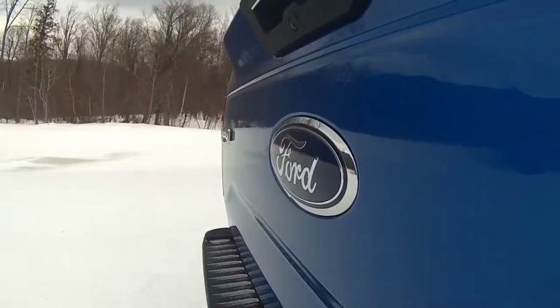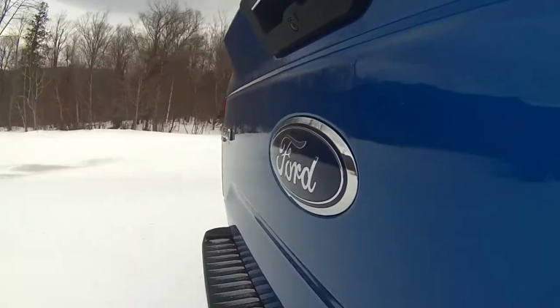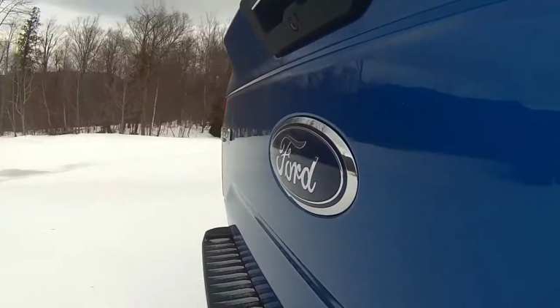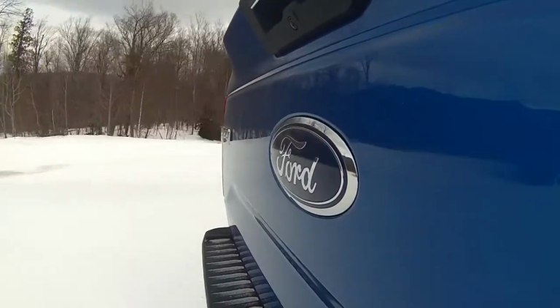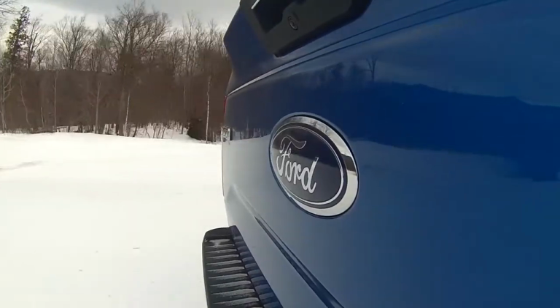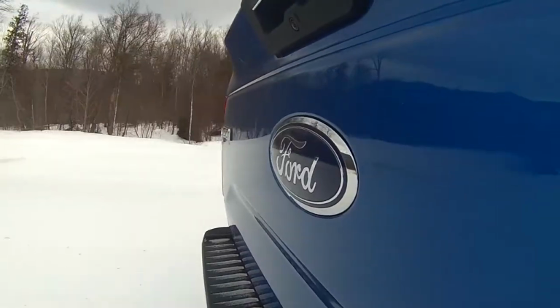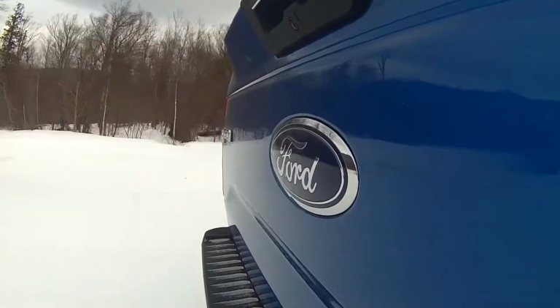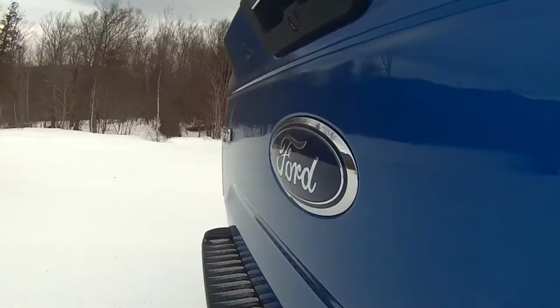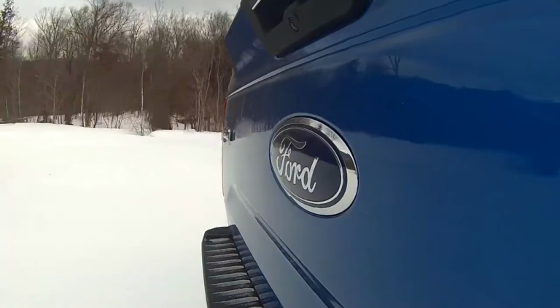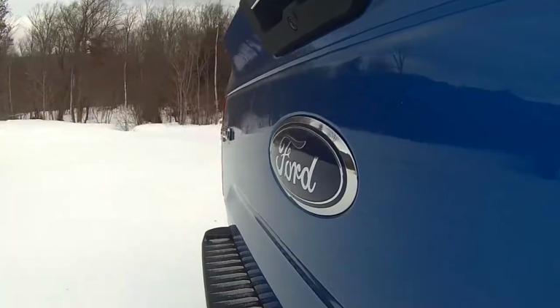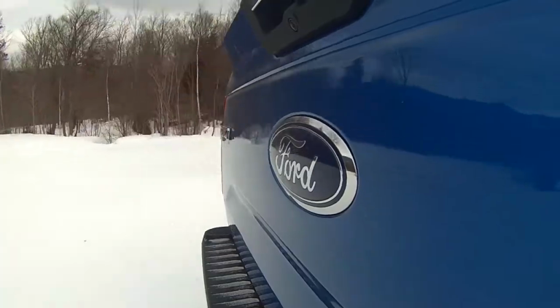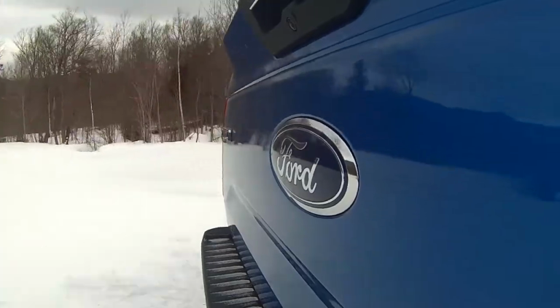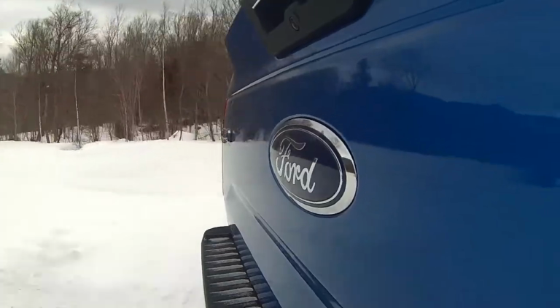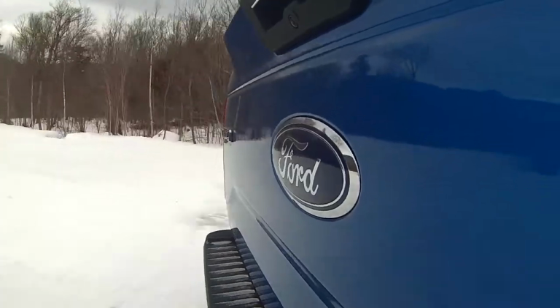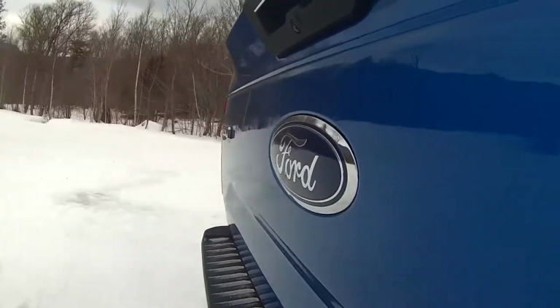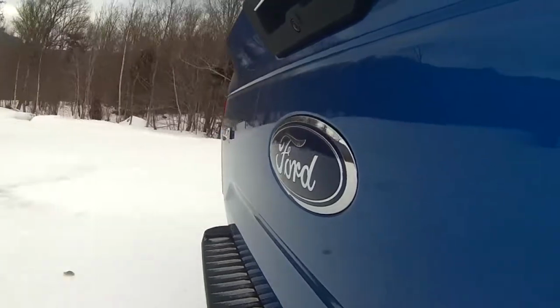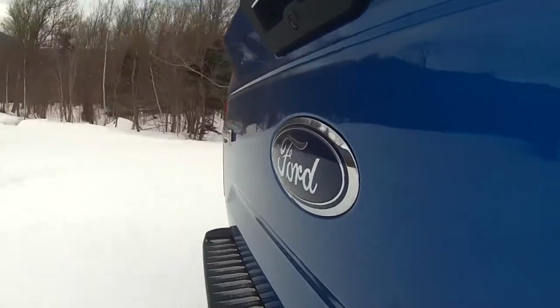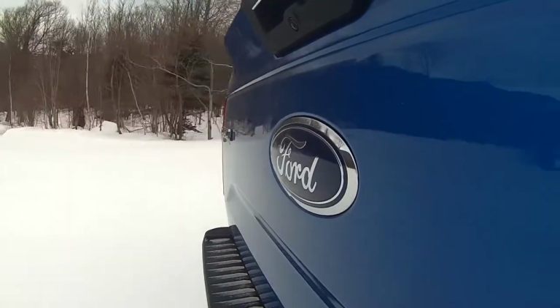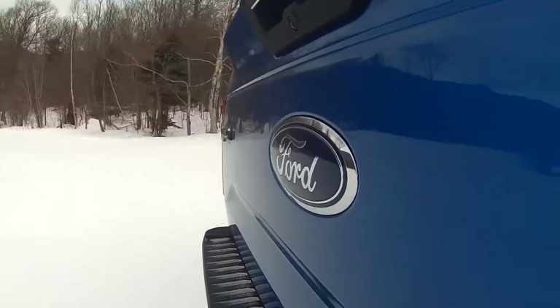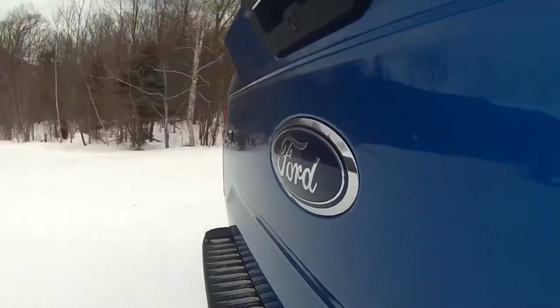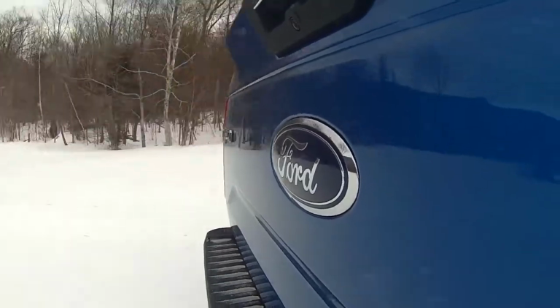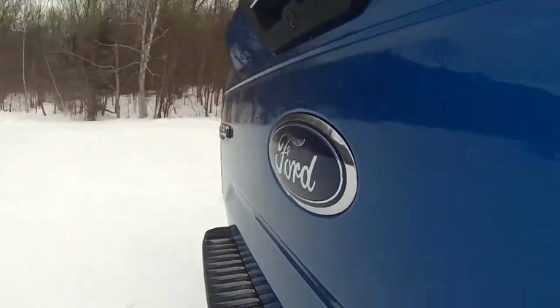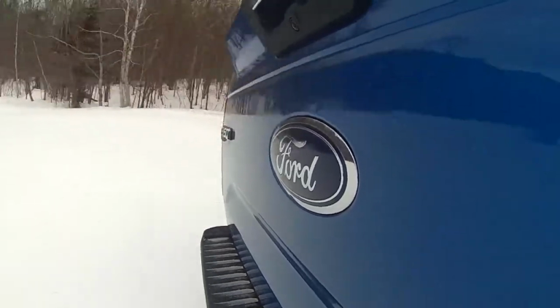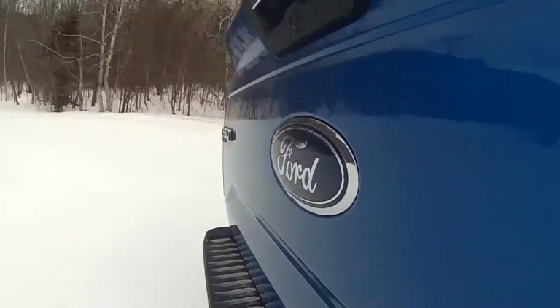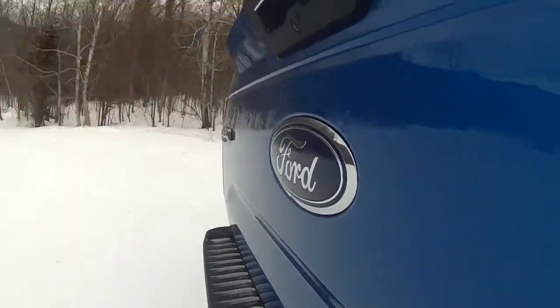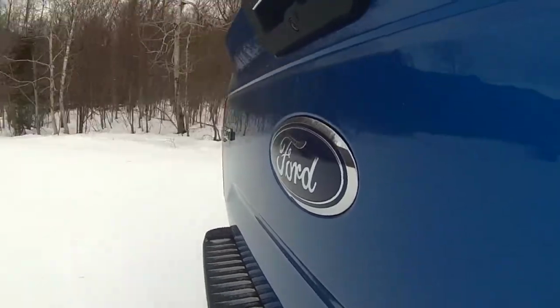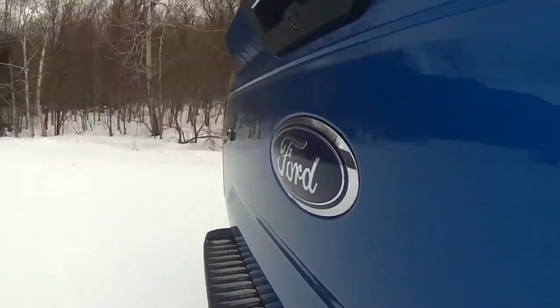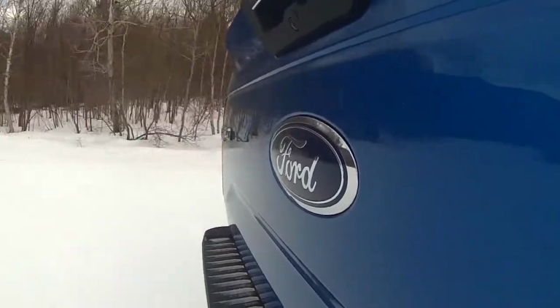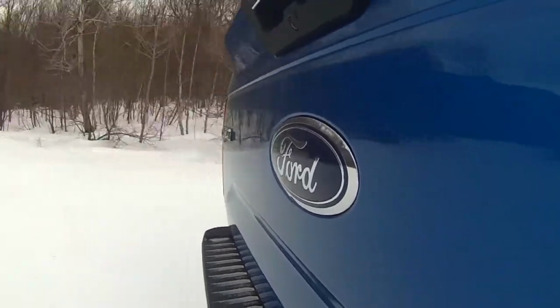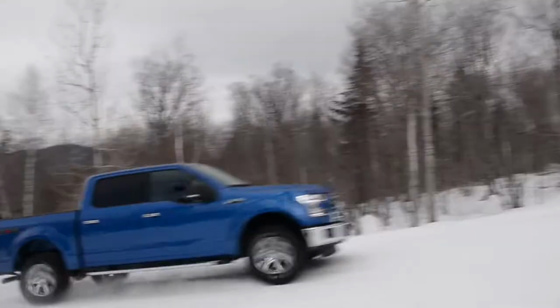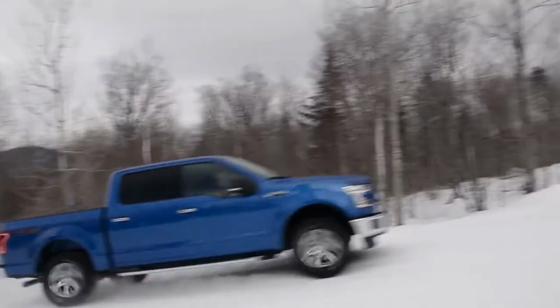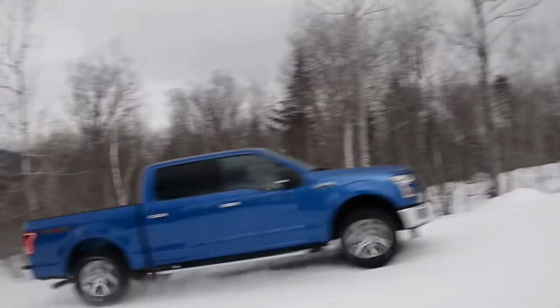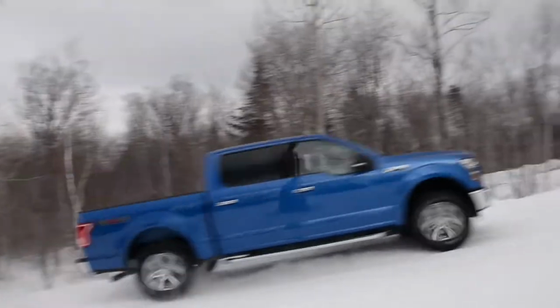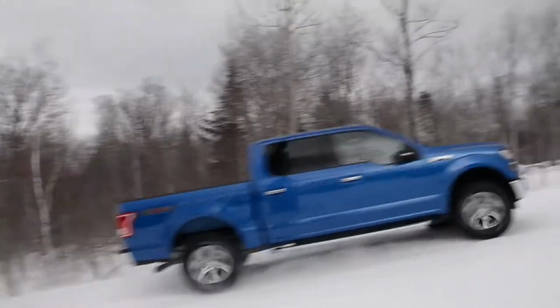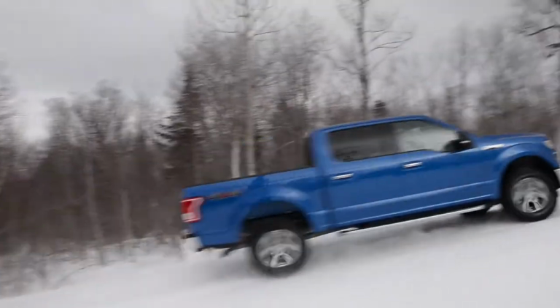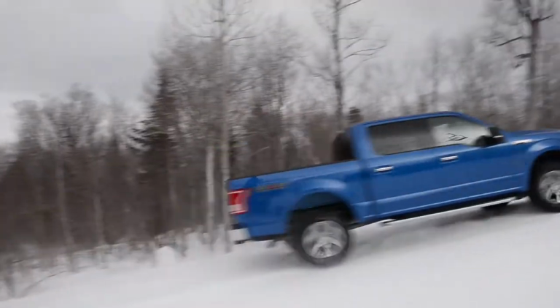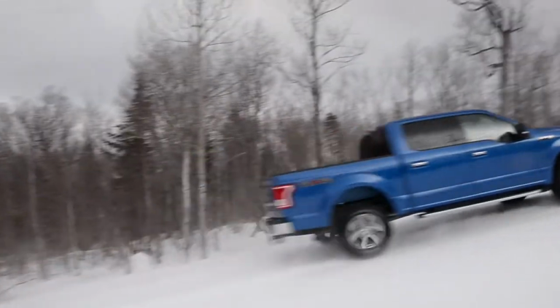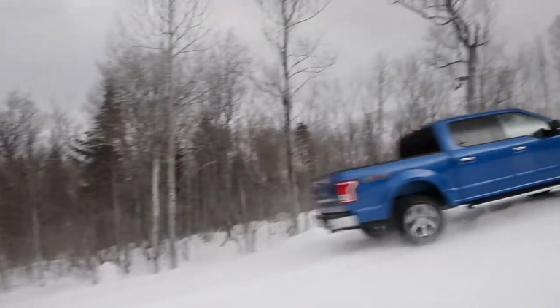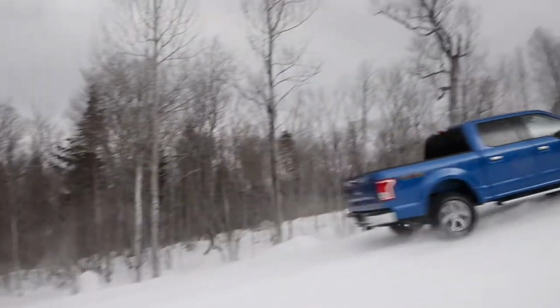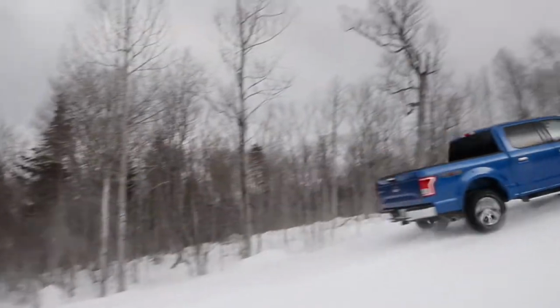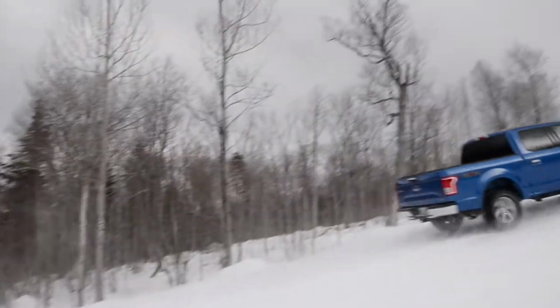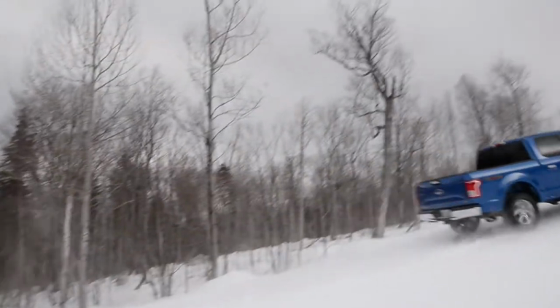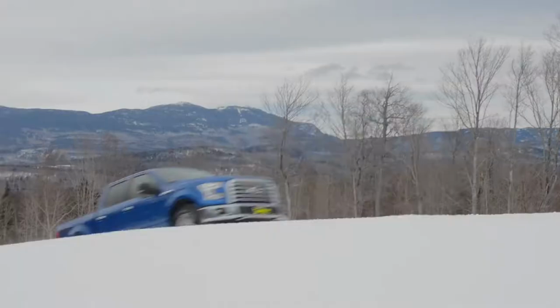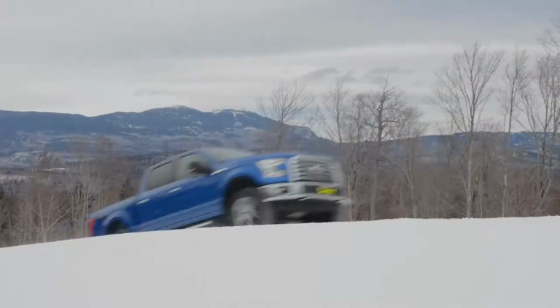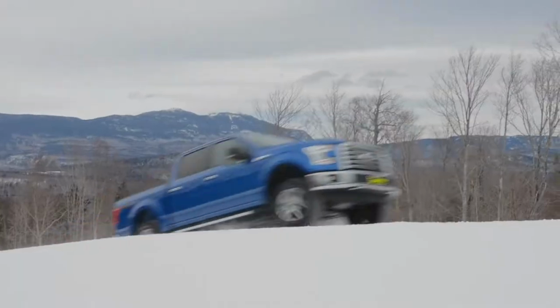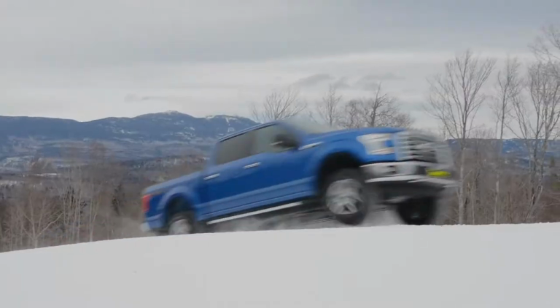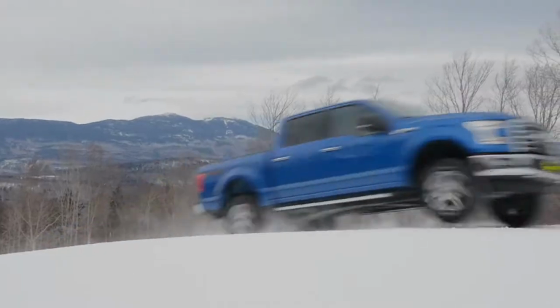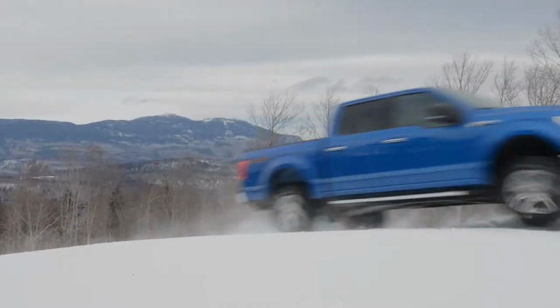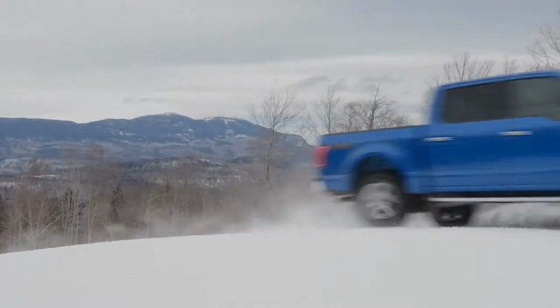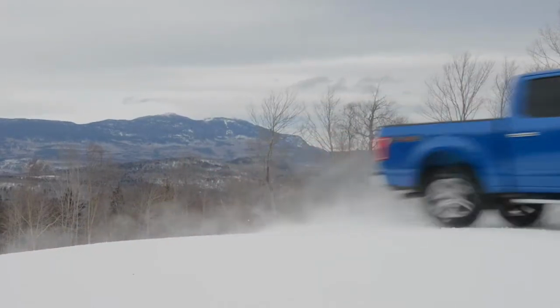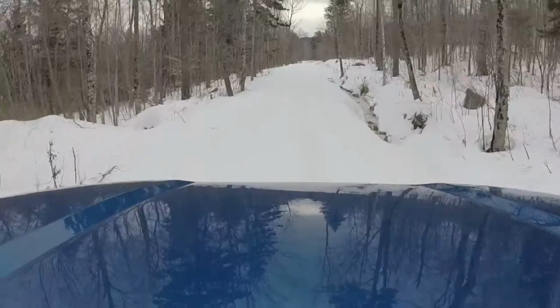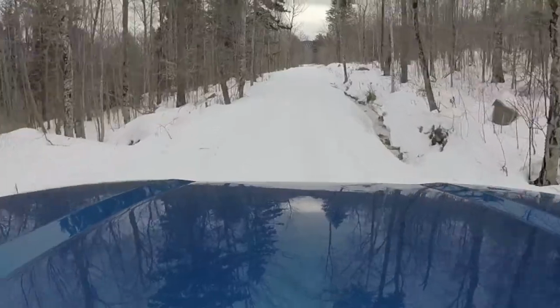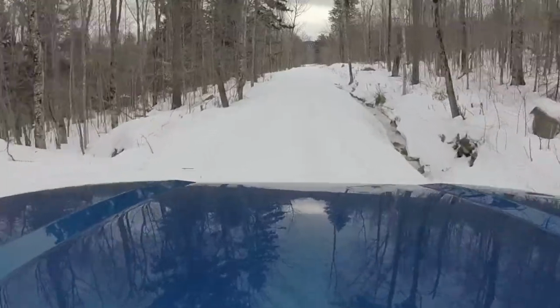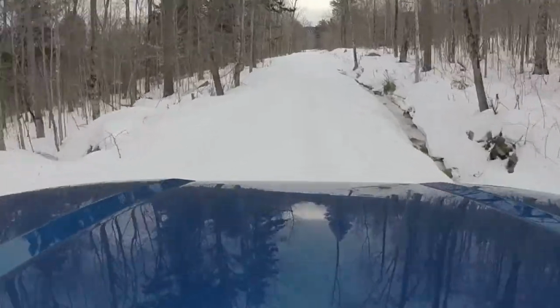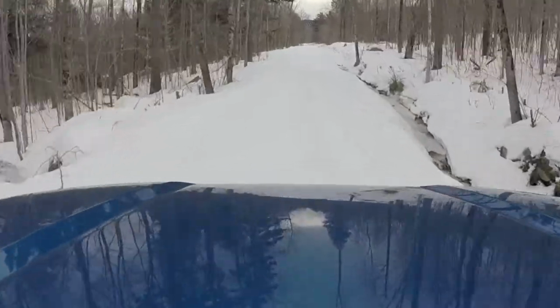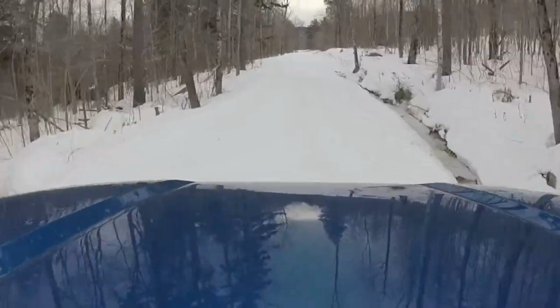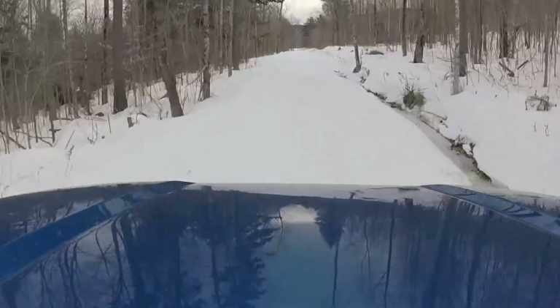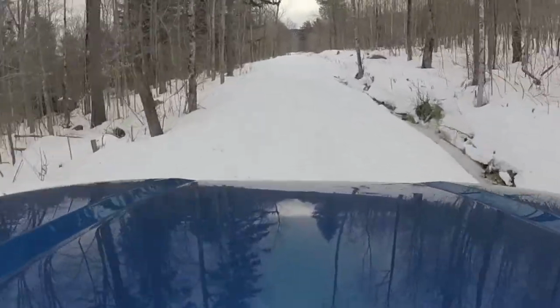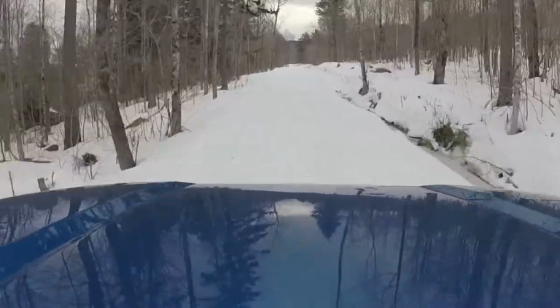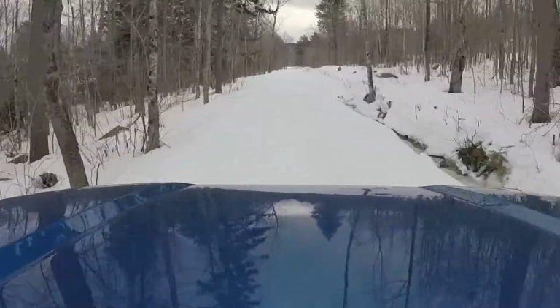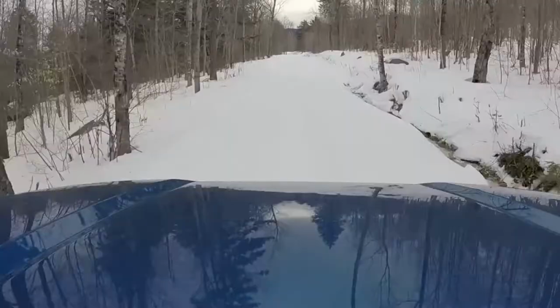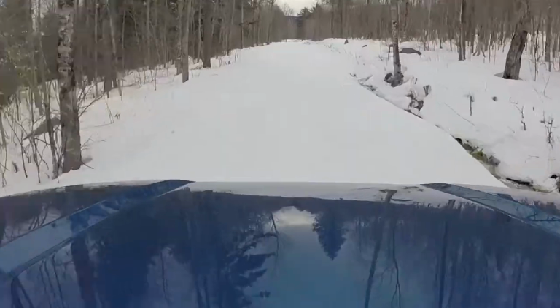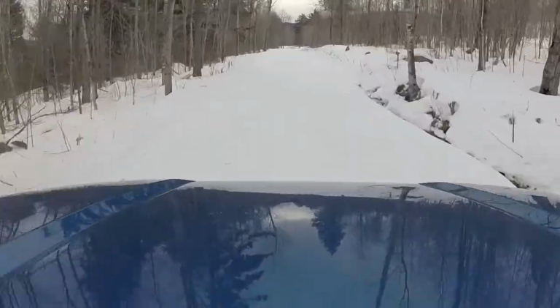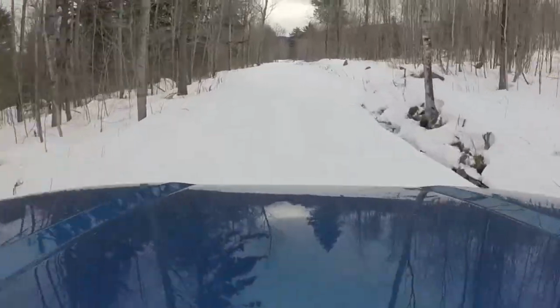Less weight means more towing, higher payload, and more miles per gallon.